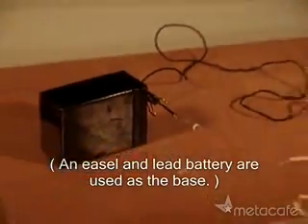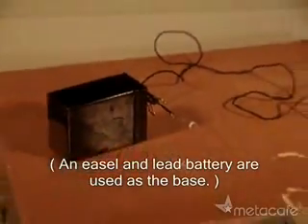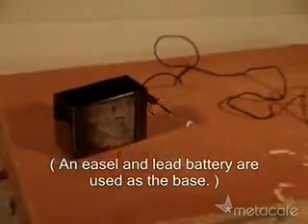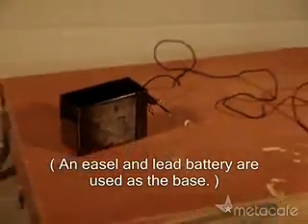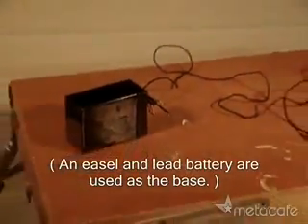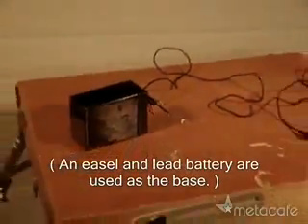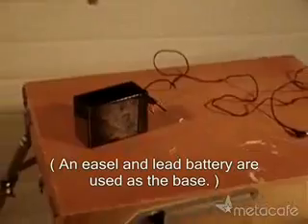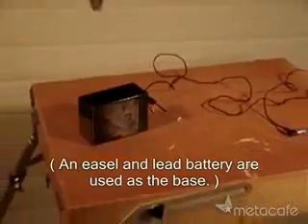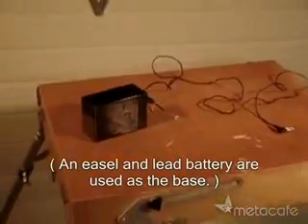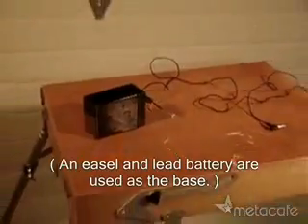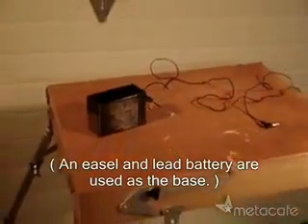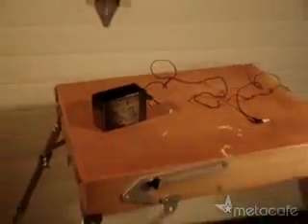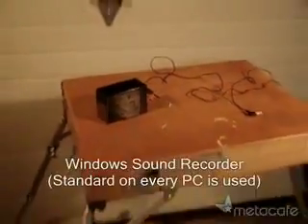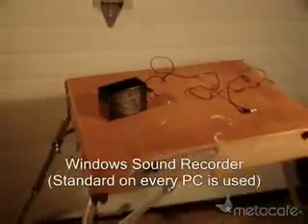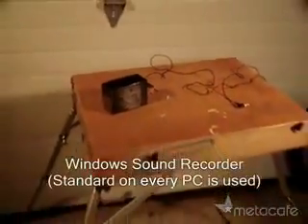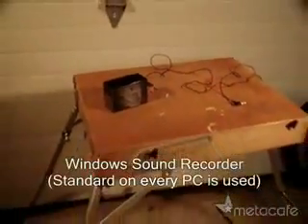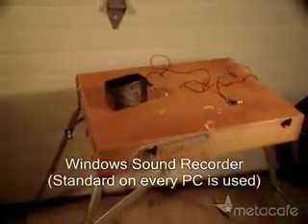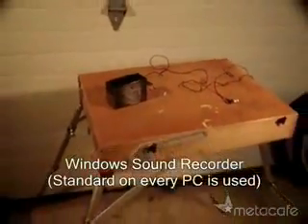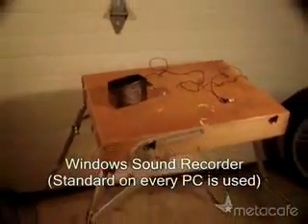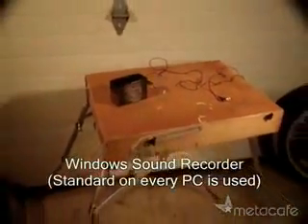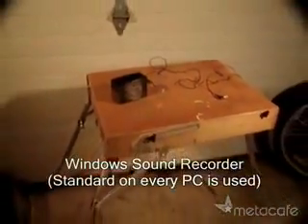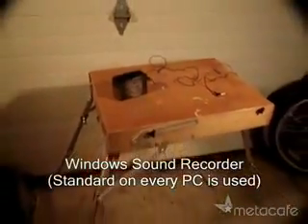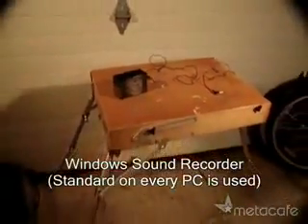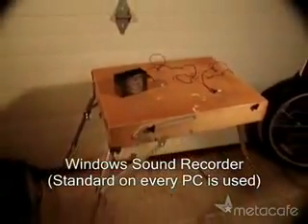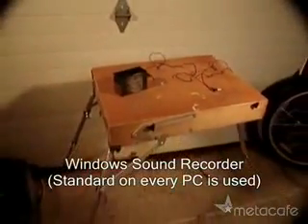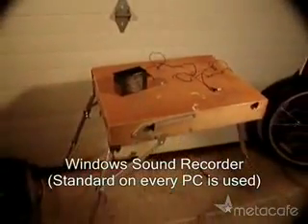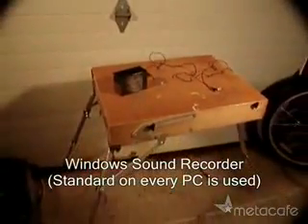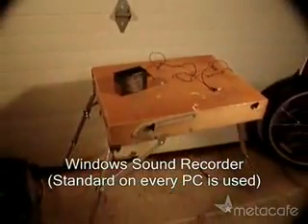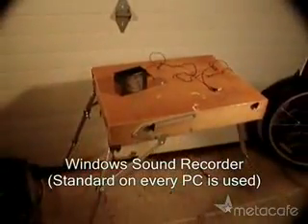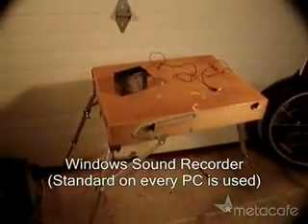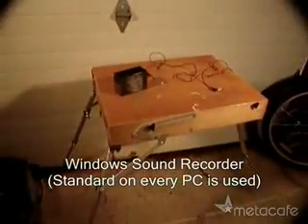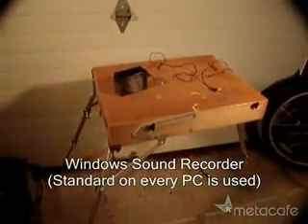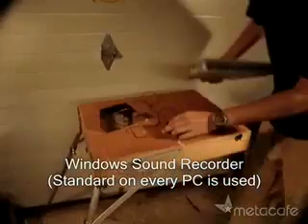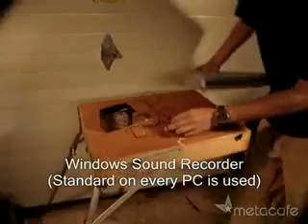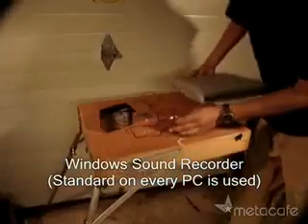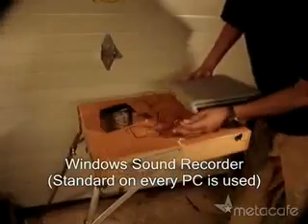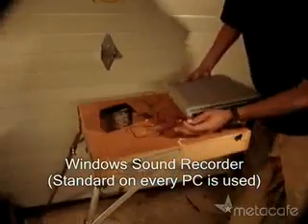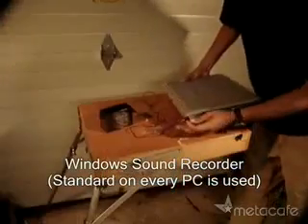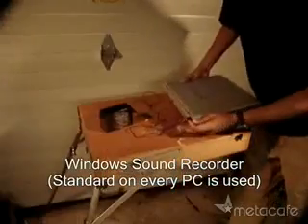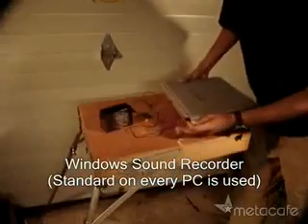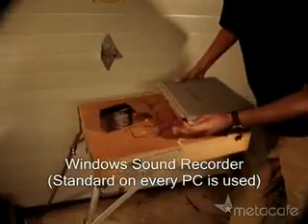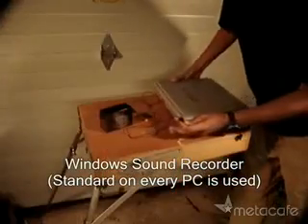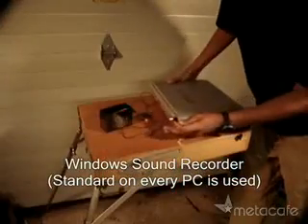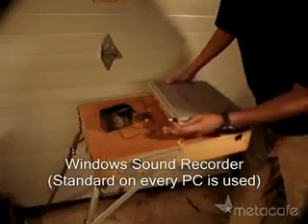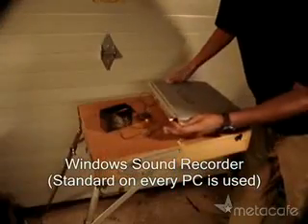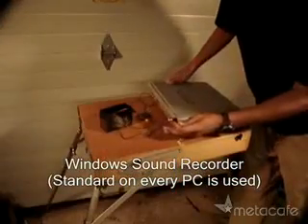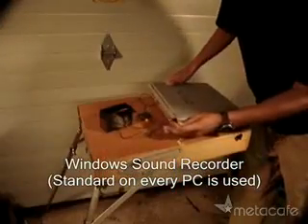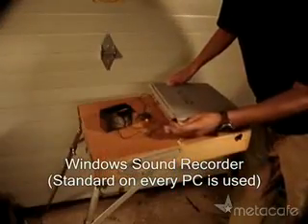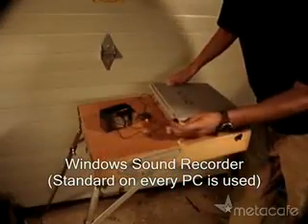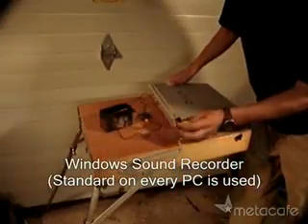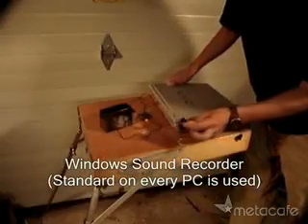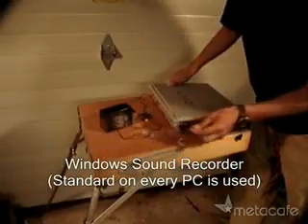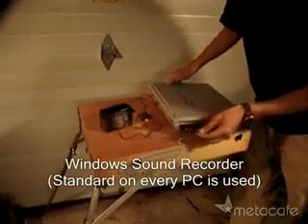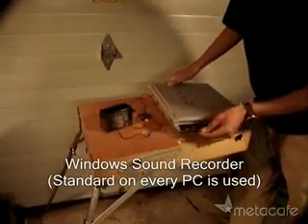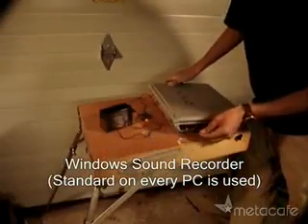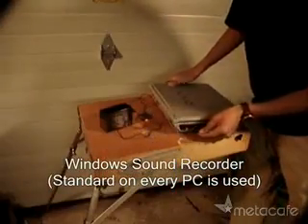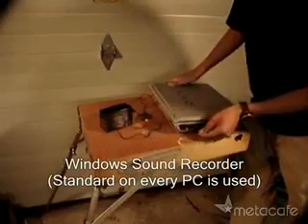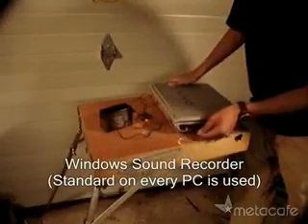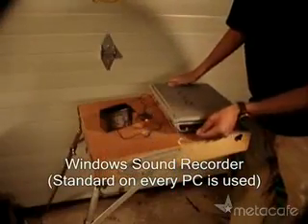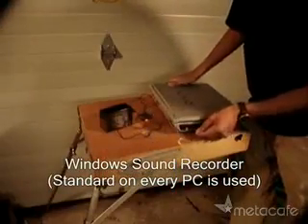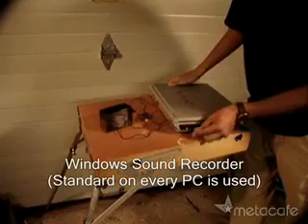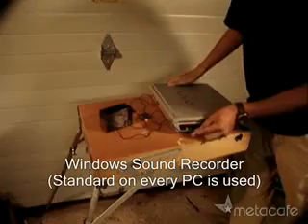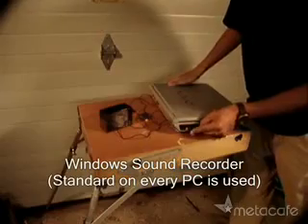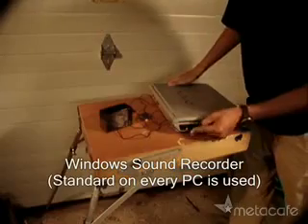Now plug the headphone jack into the microphone port of a laptop, tape recorder, or MP3 player.